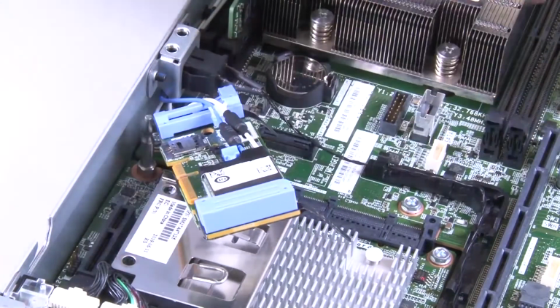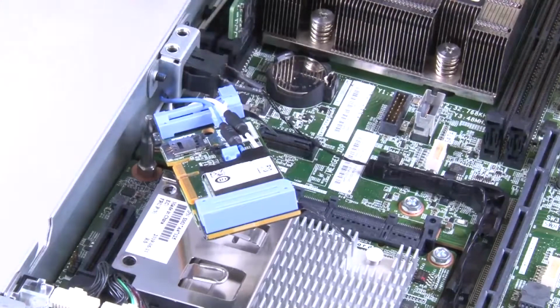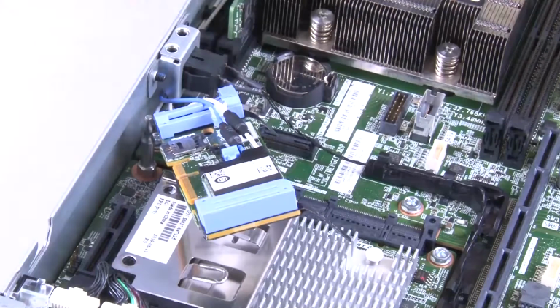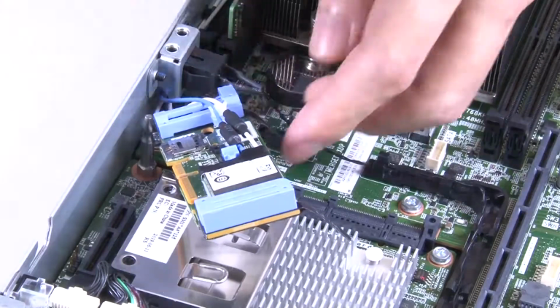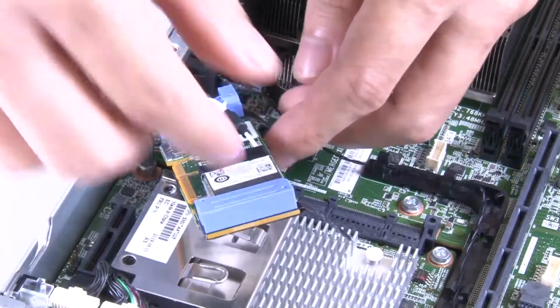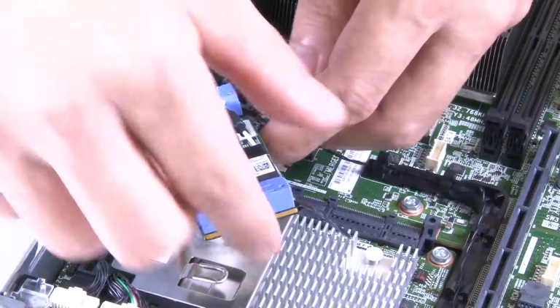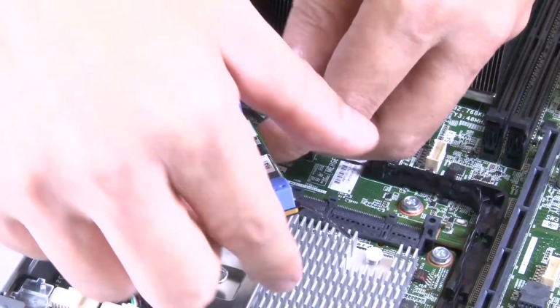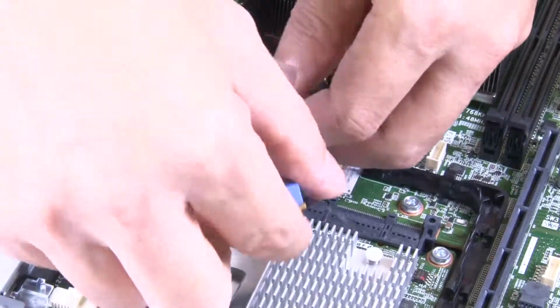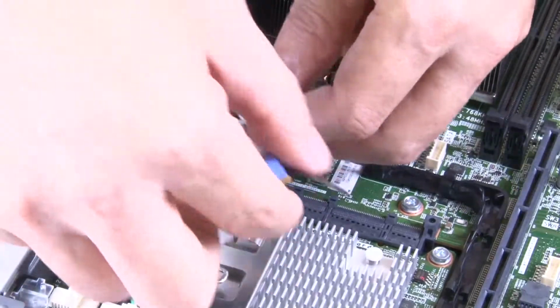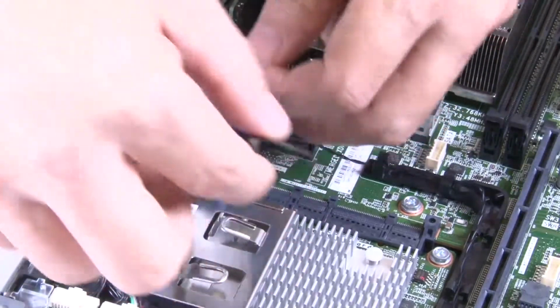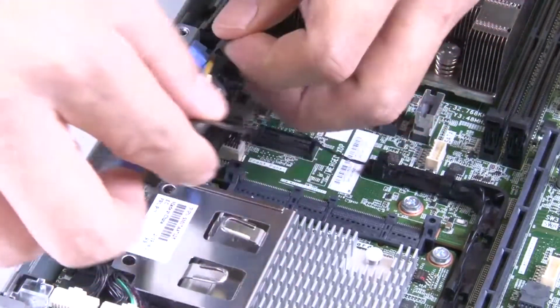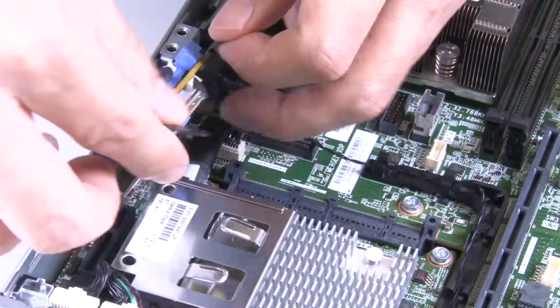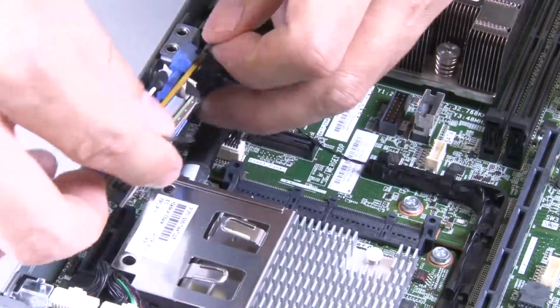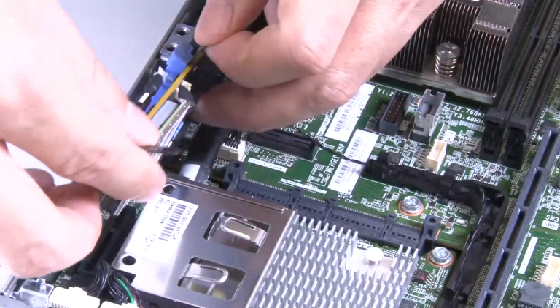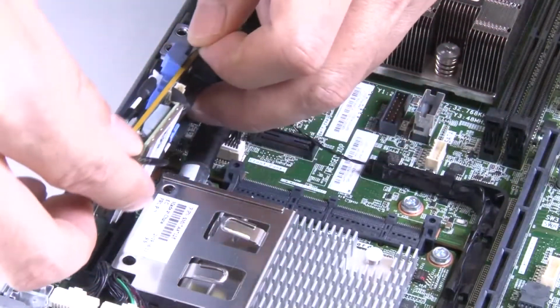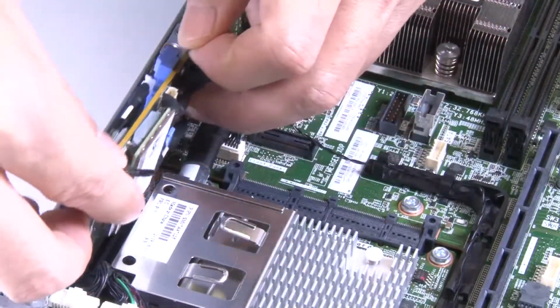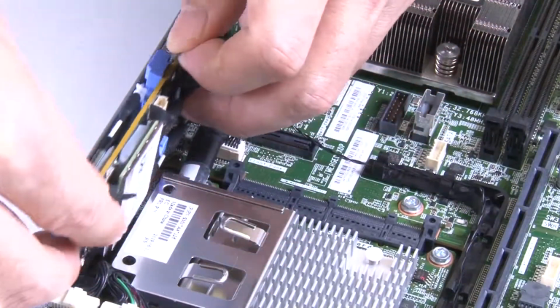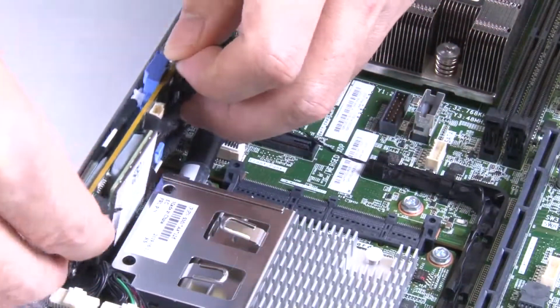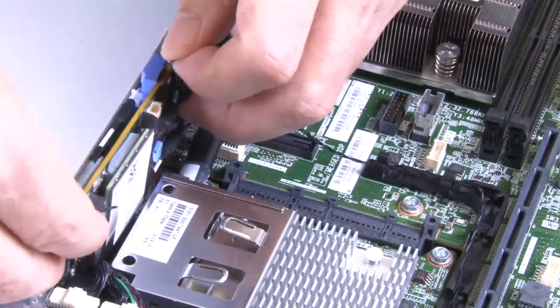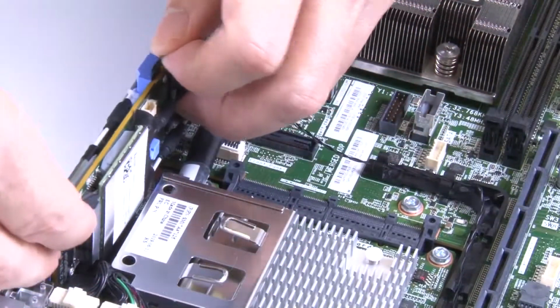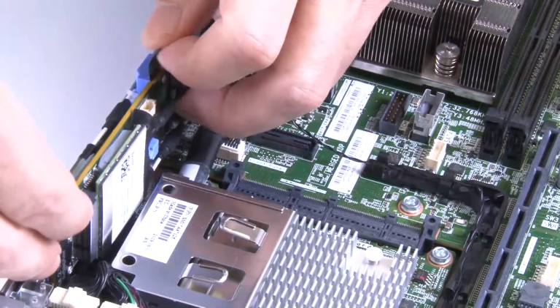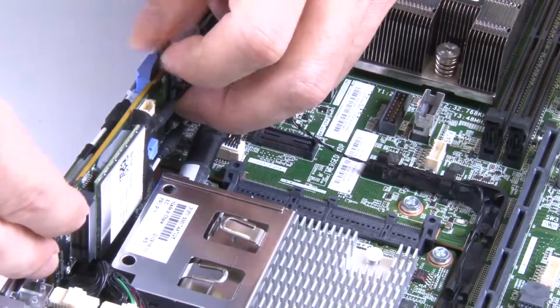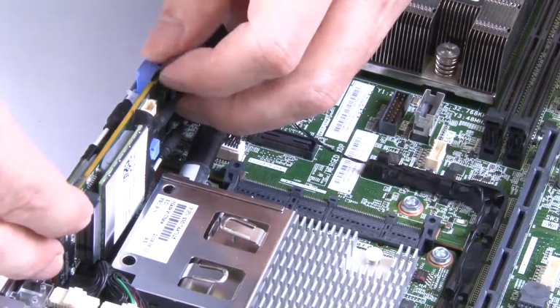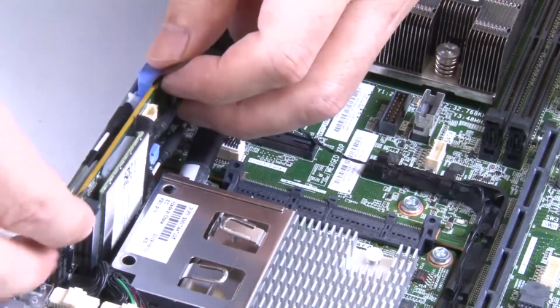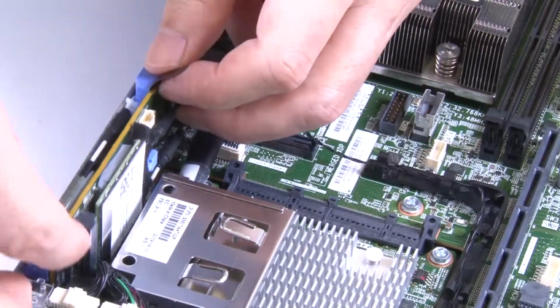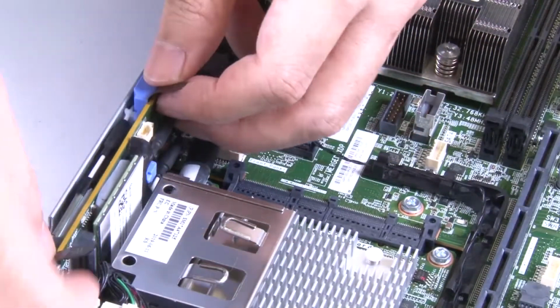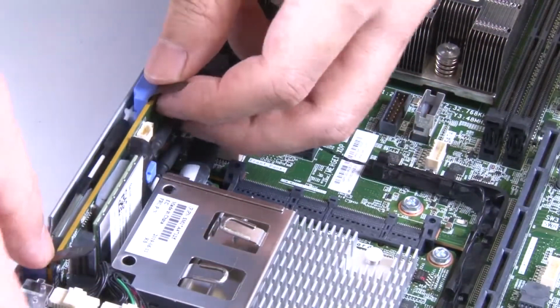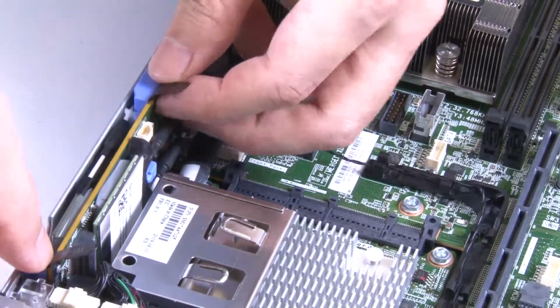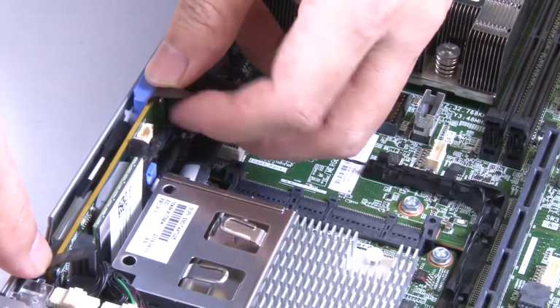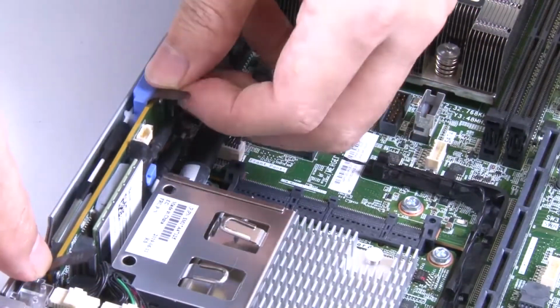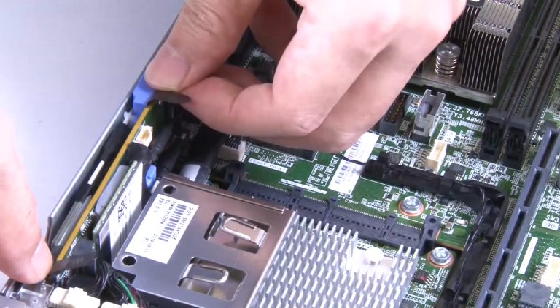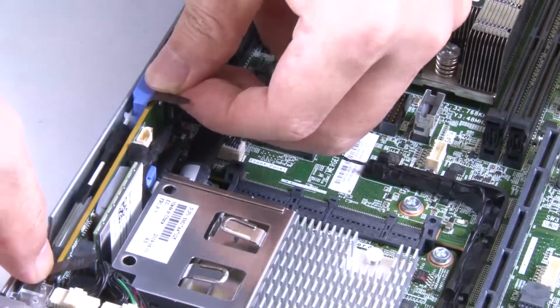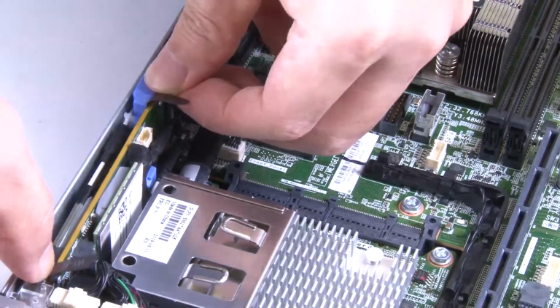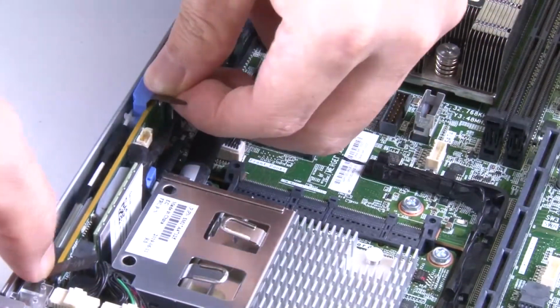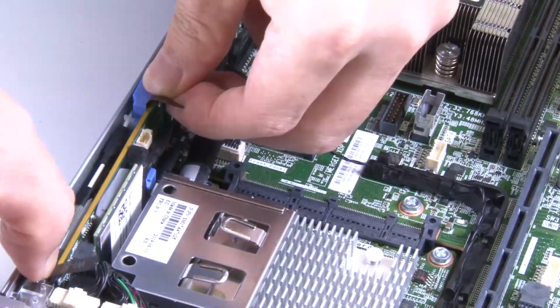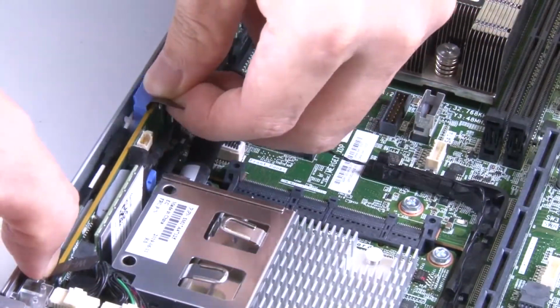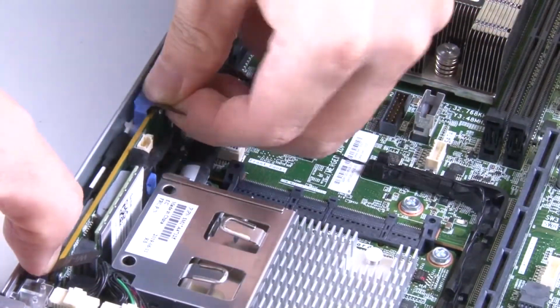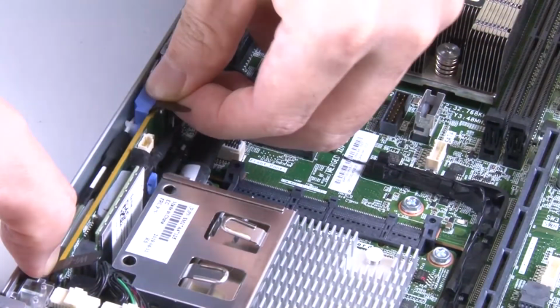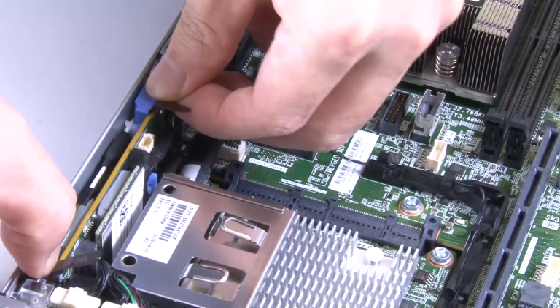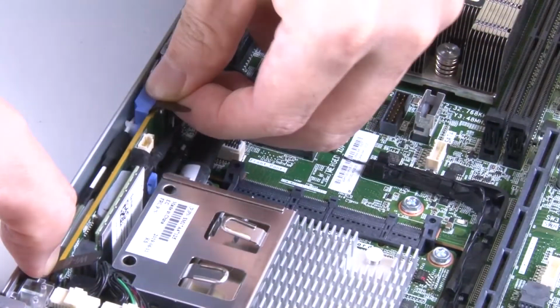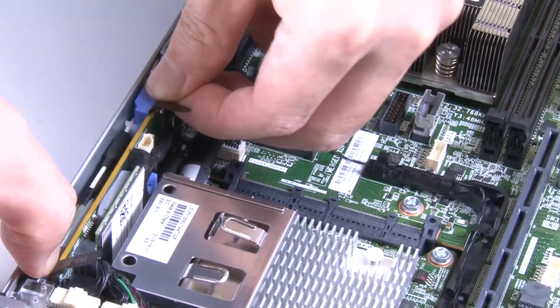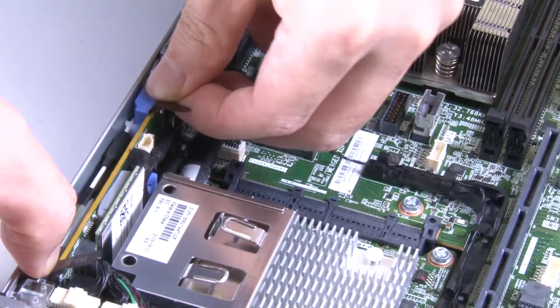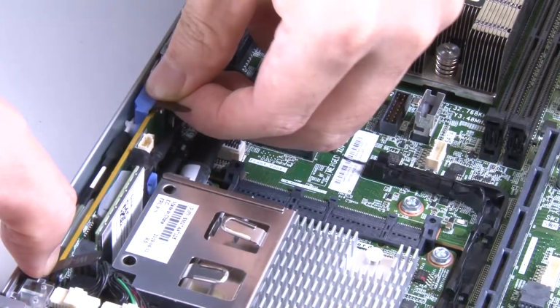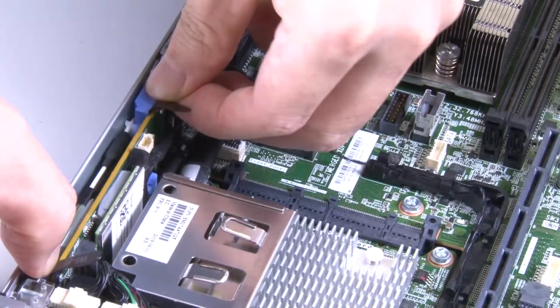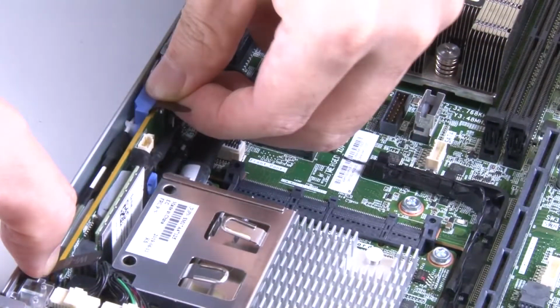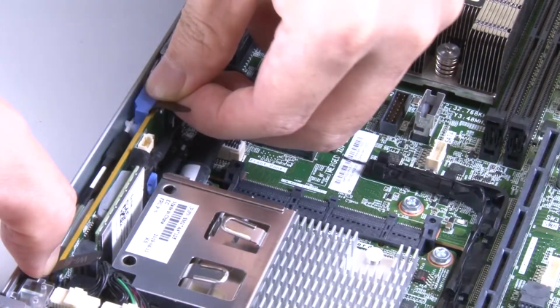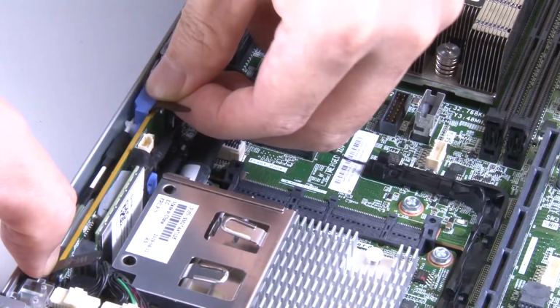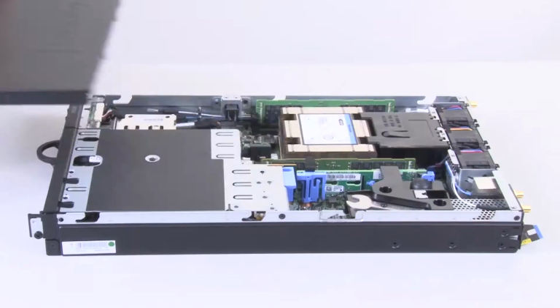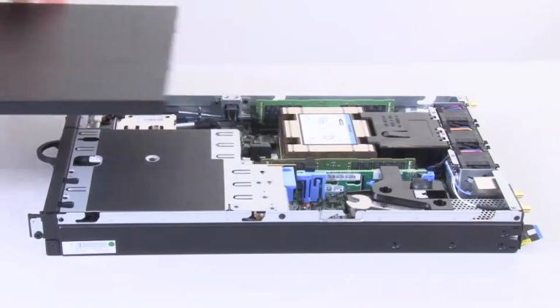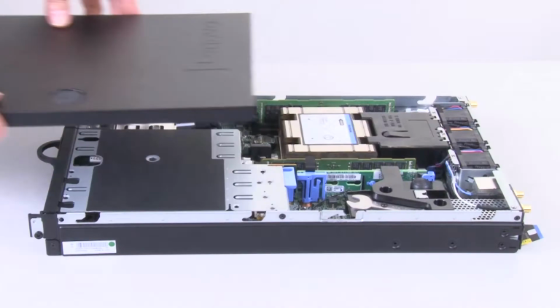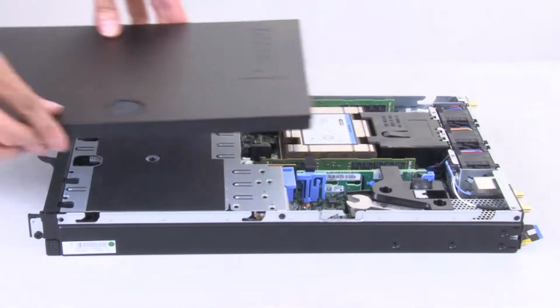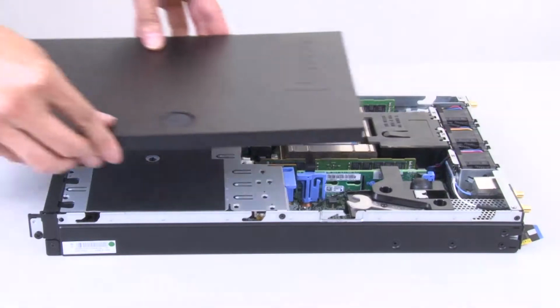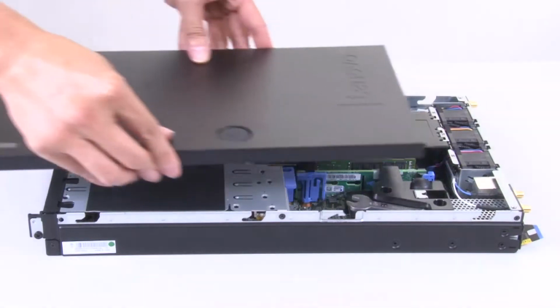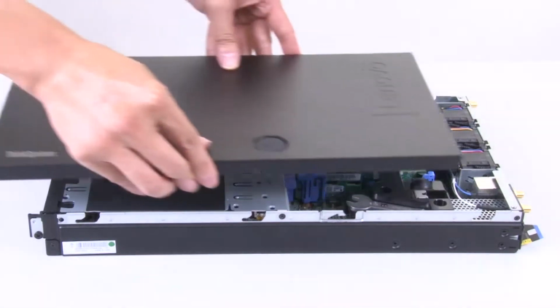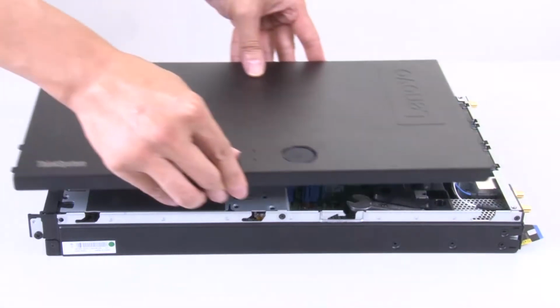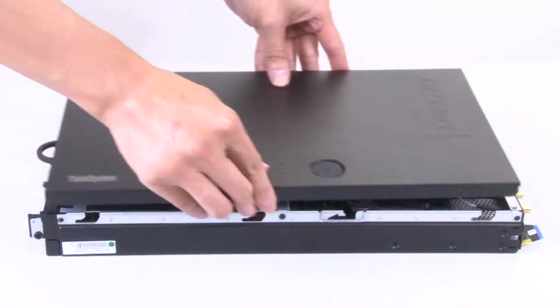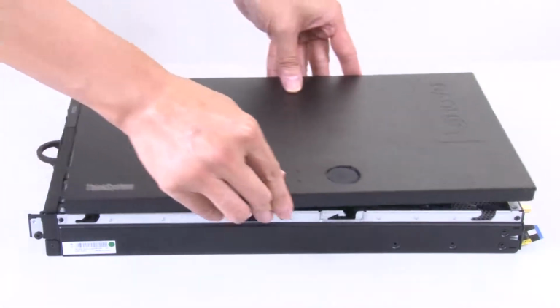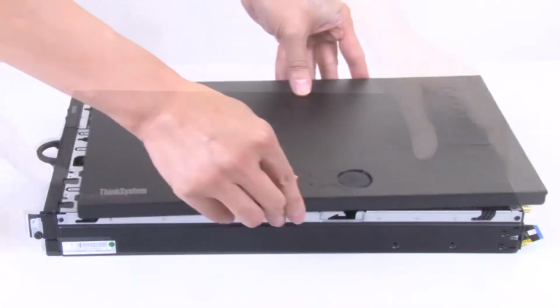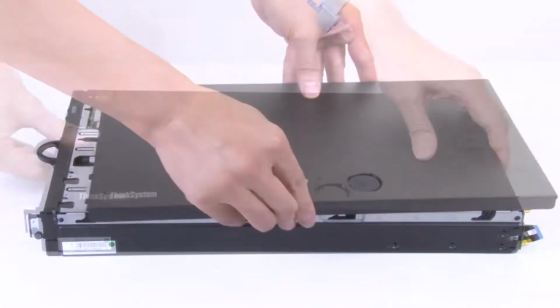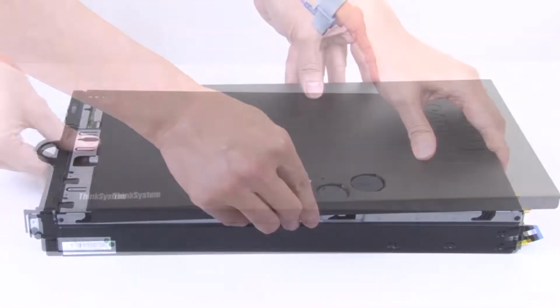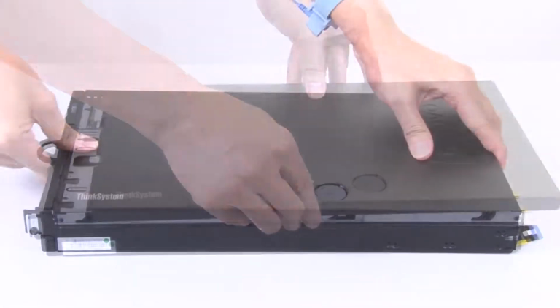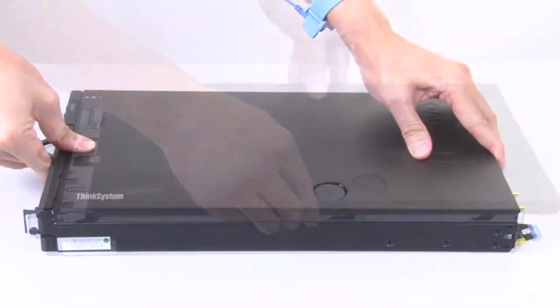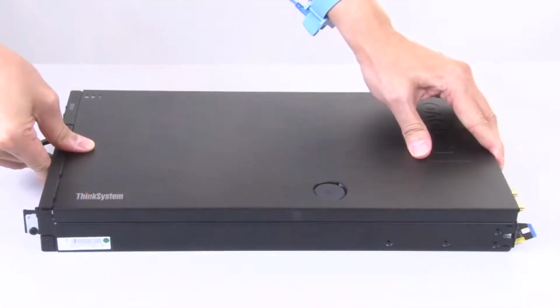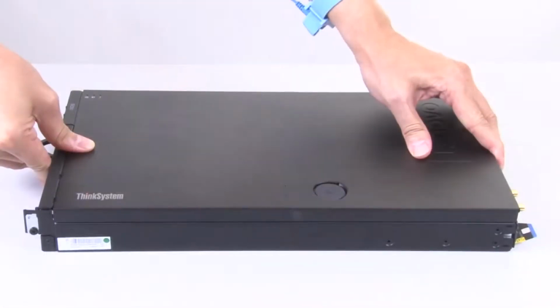Install the M.2 LTE WLAN Wireless Adapter. Install the top cover.